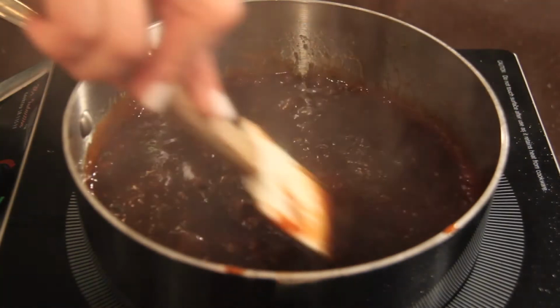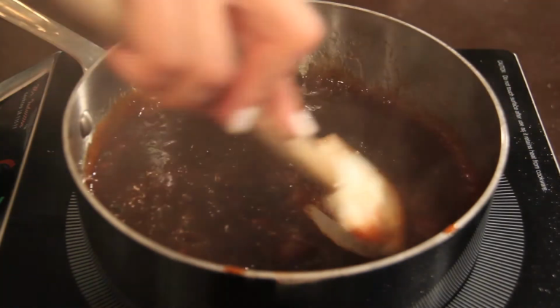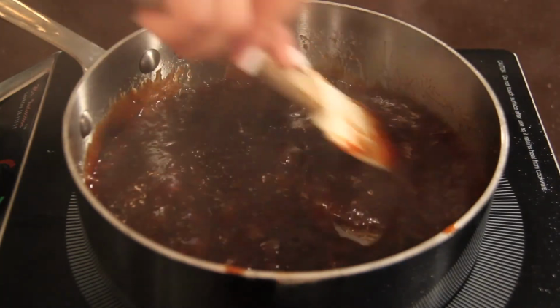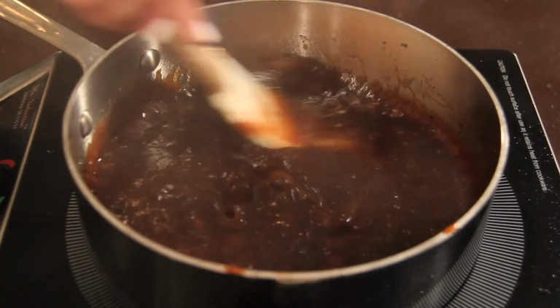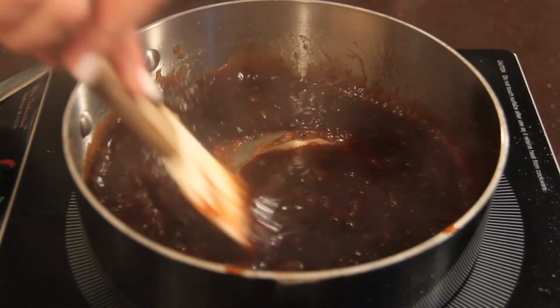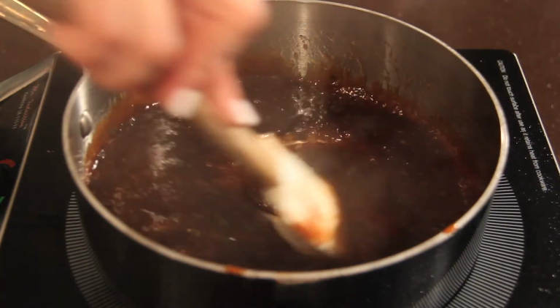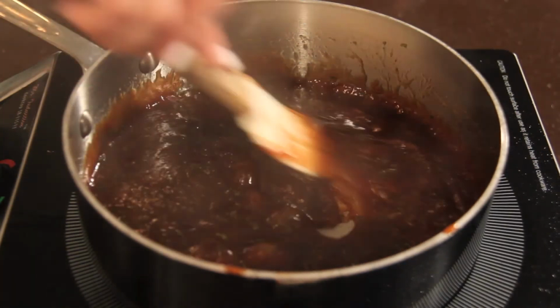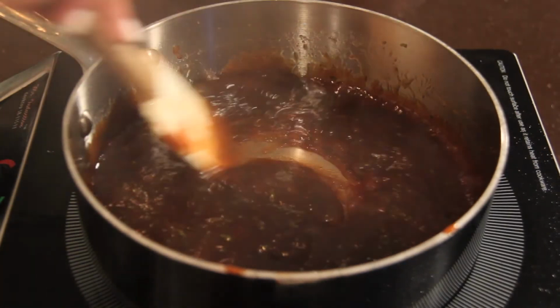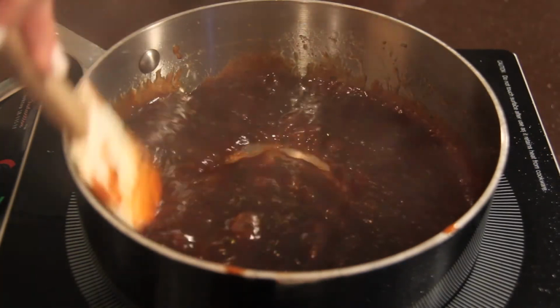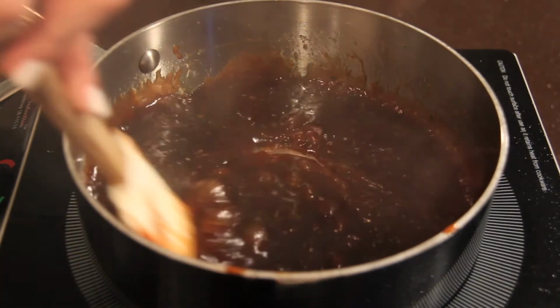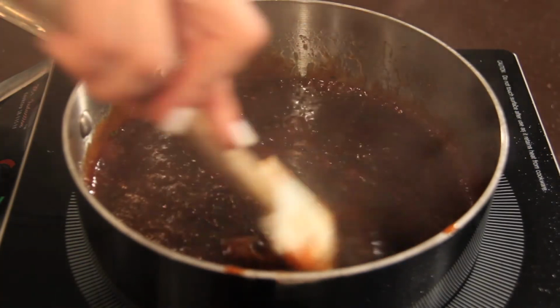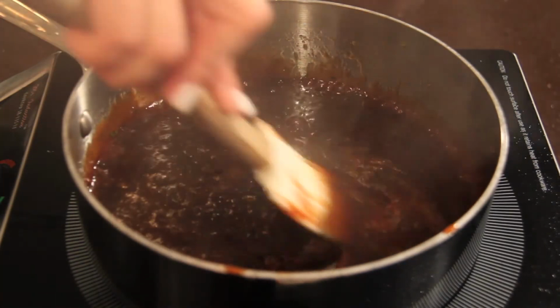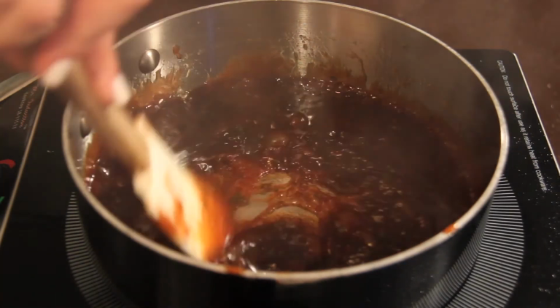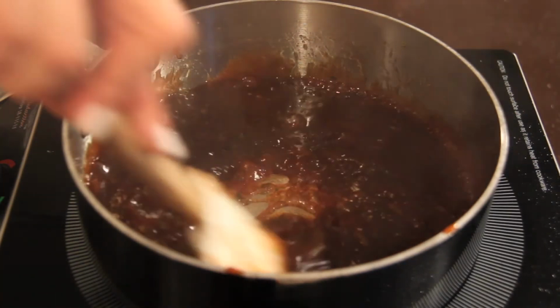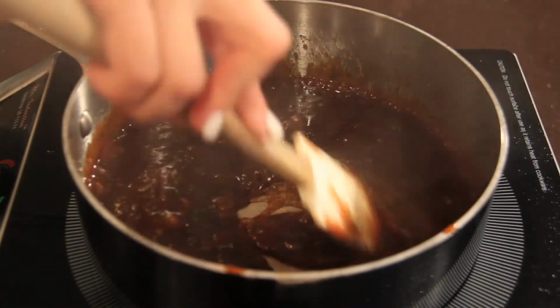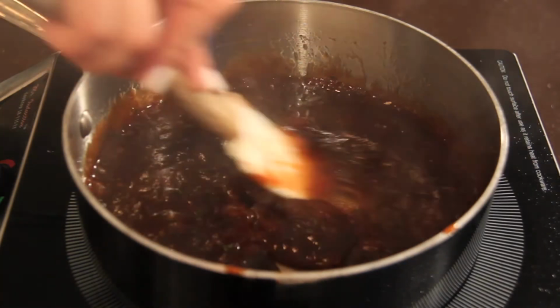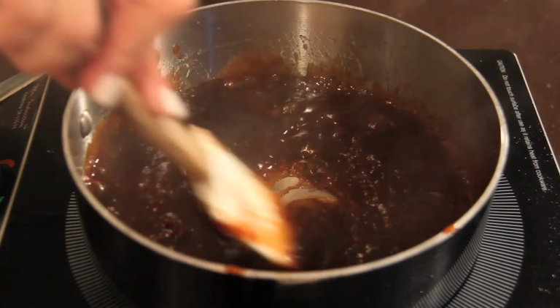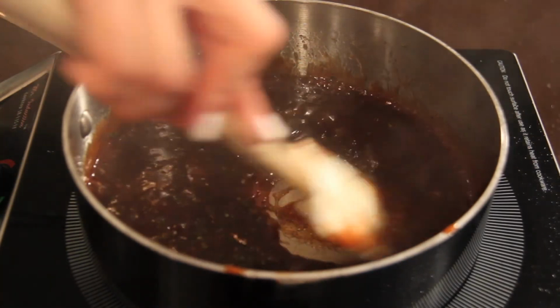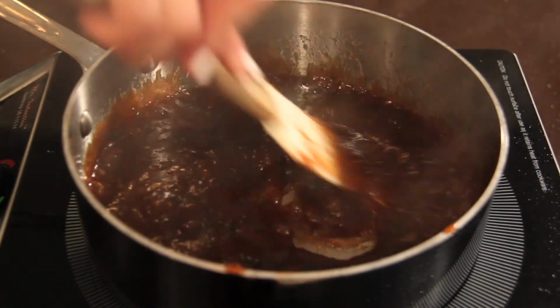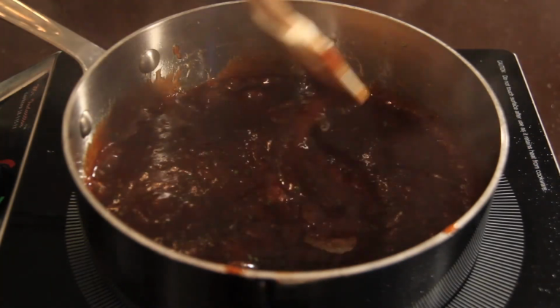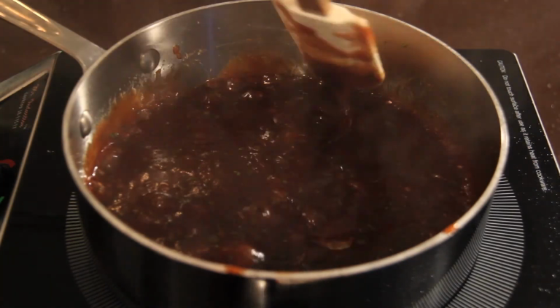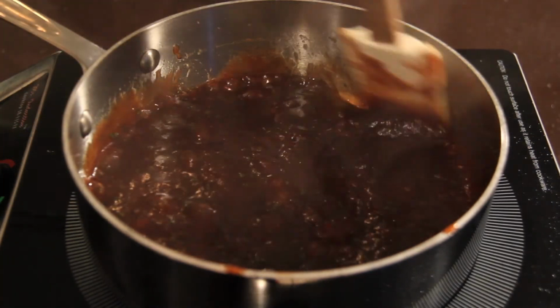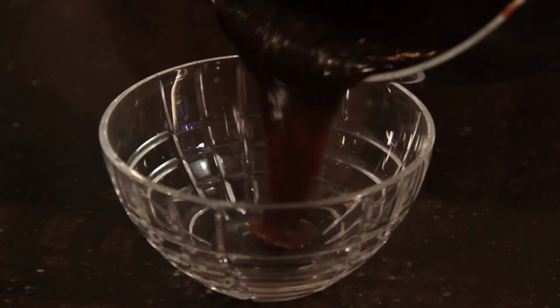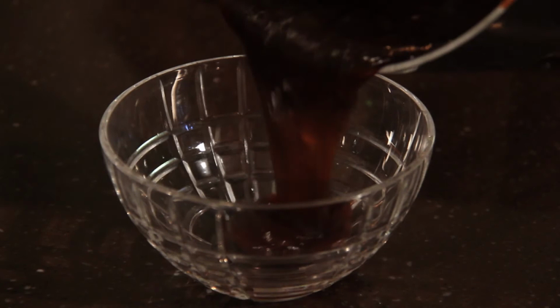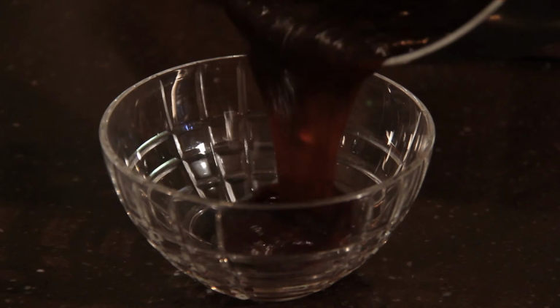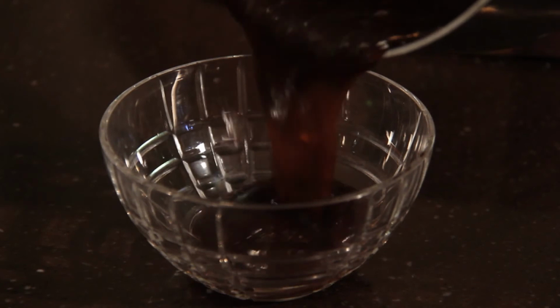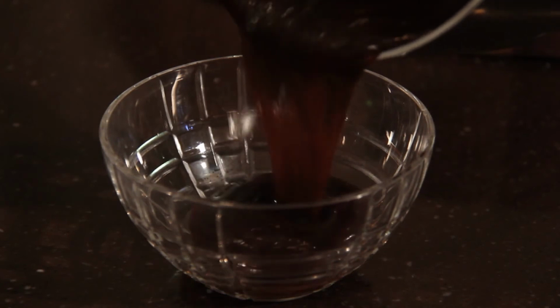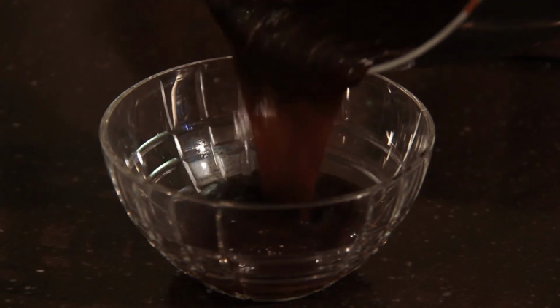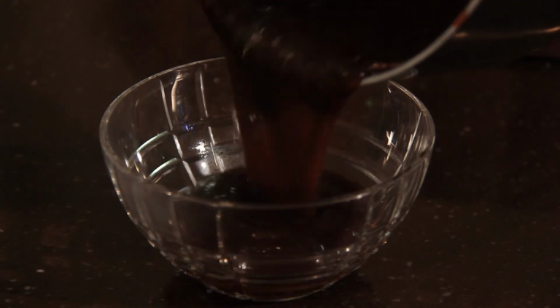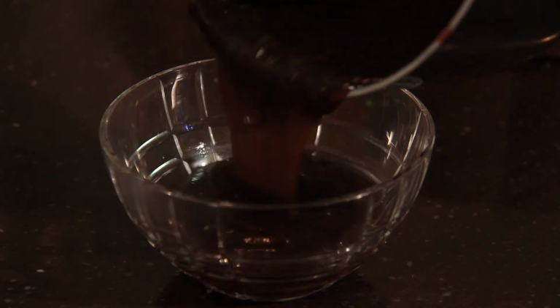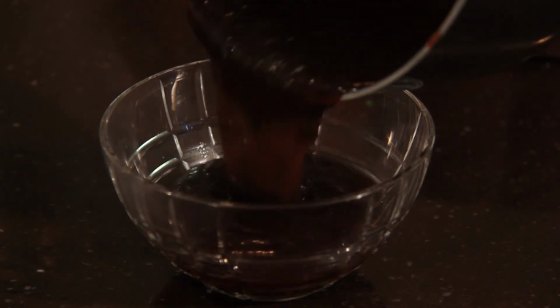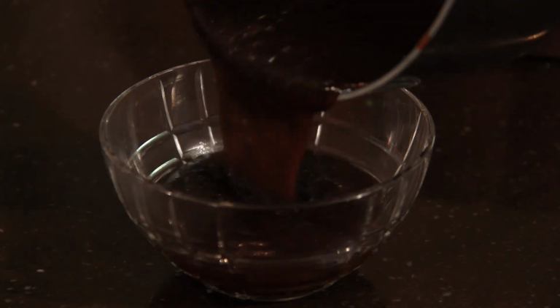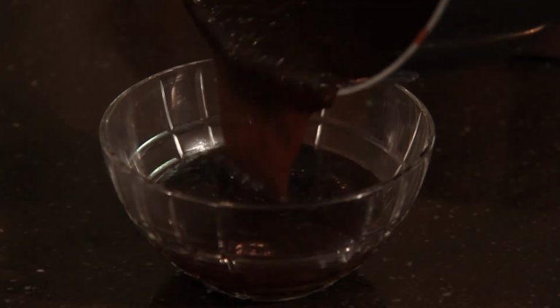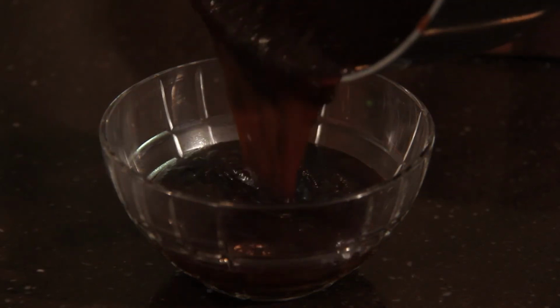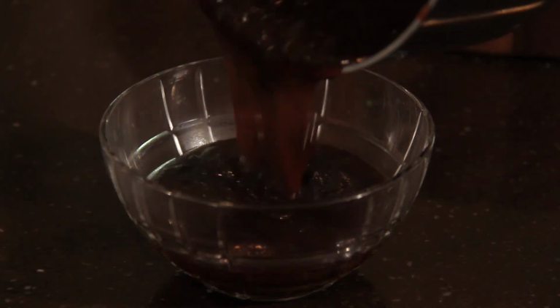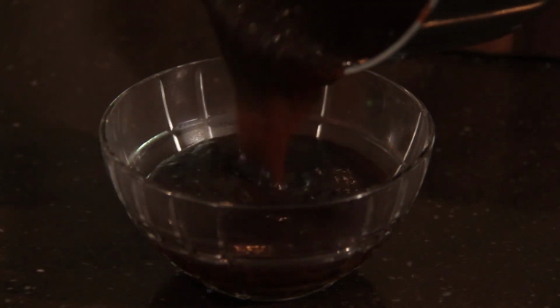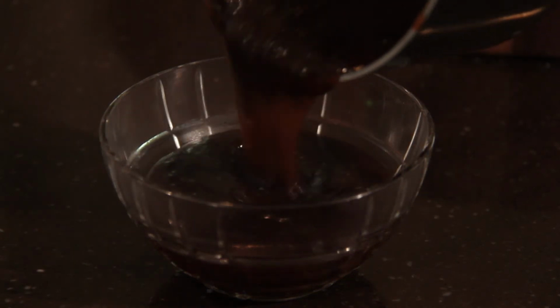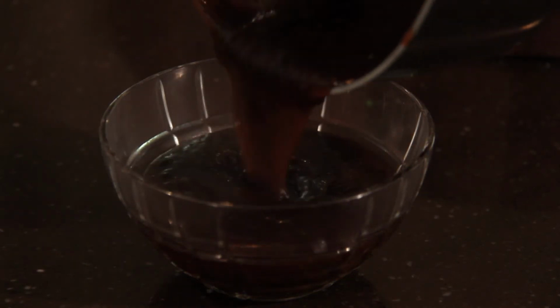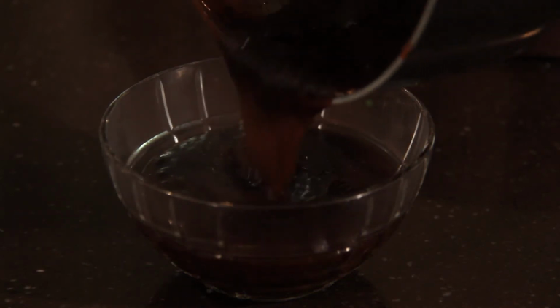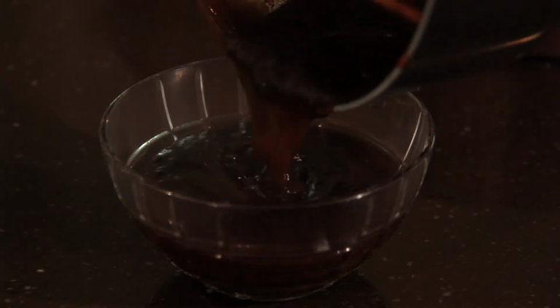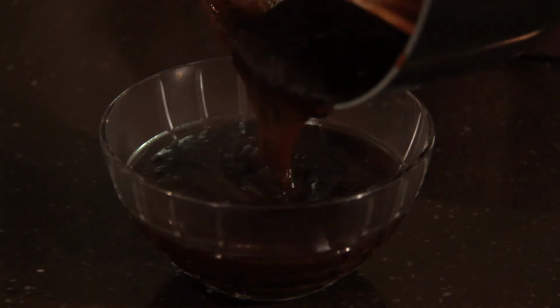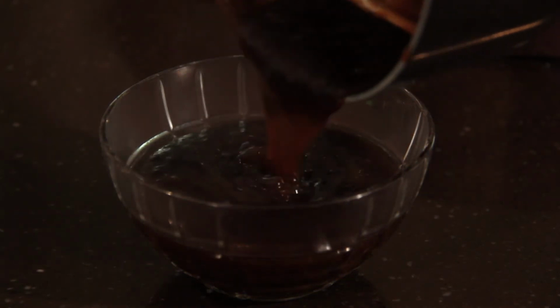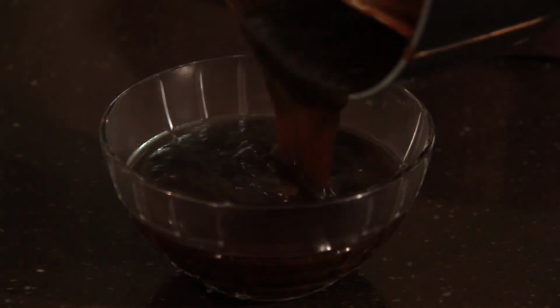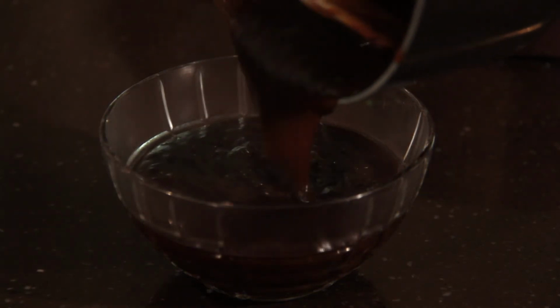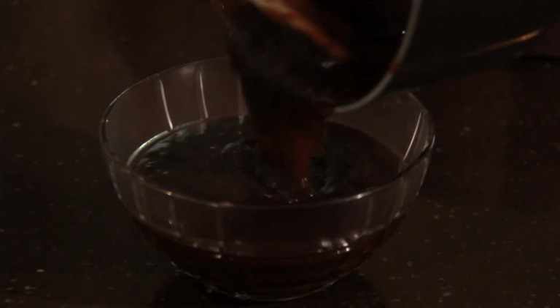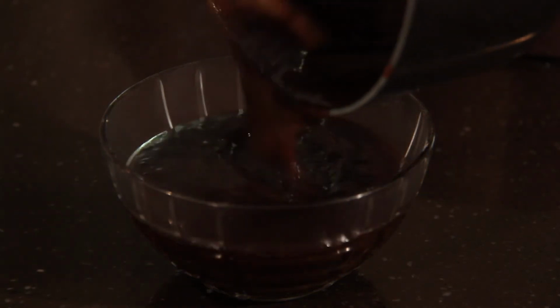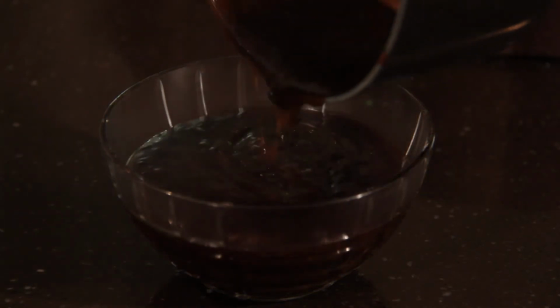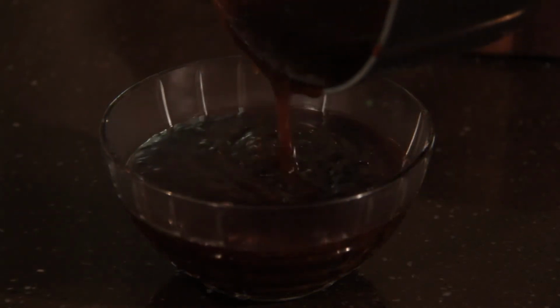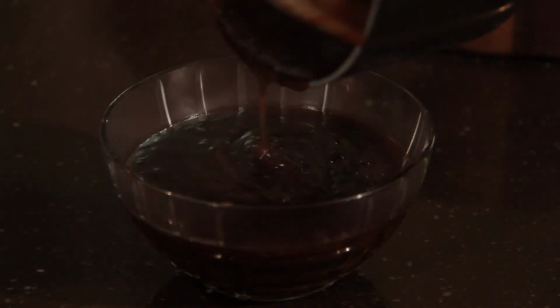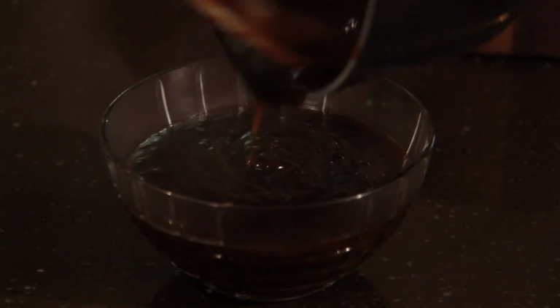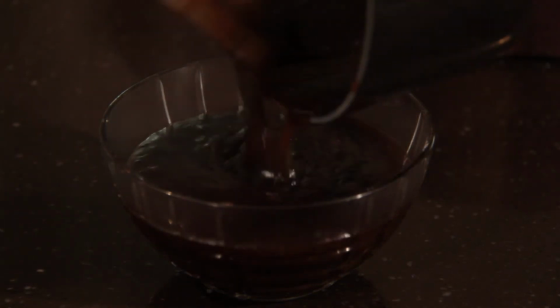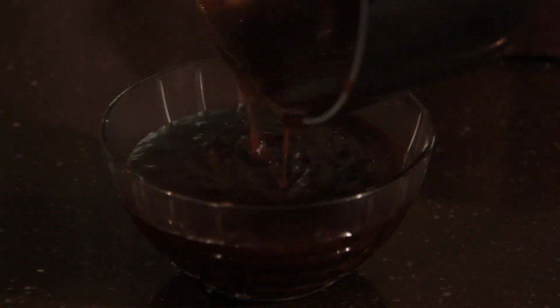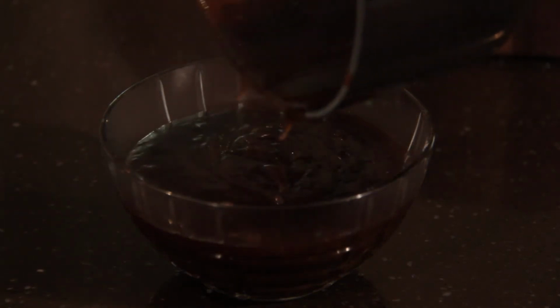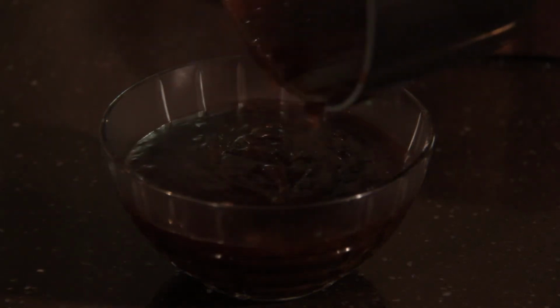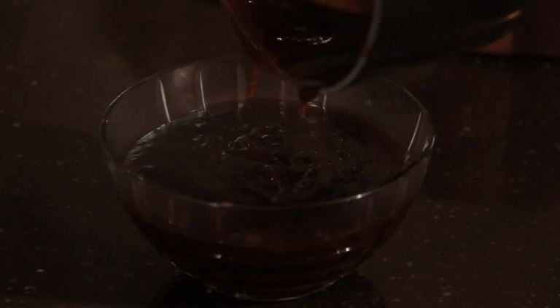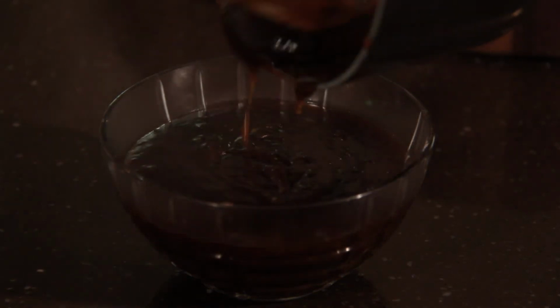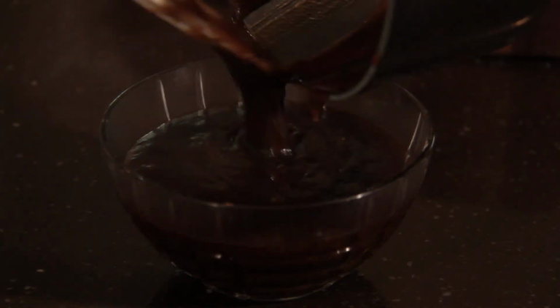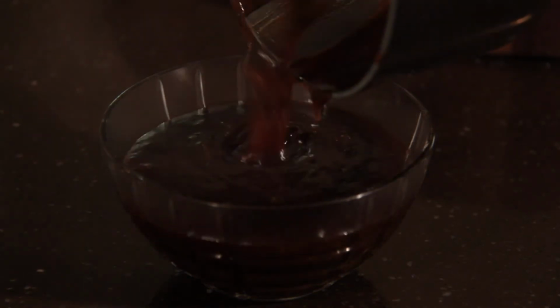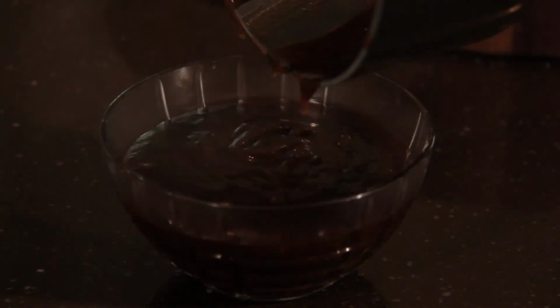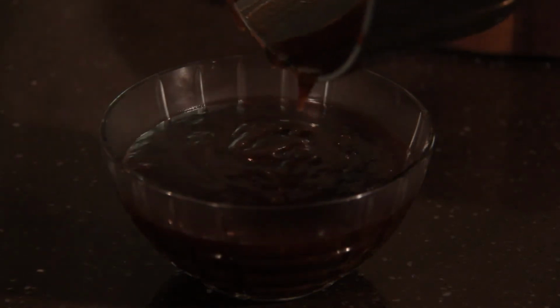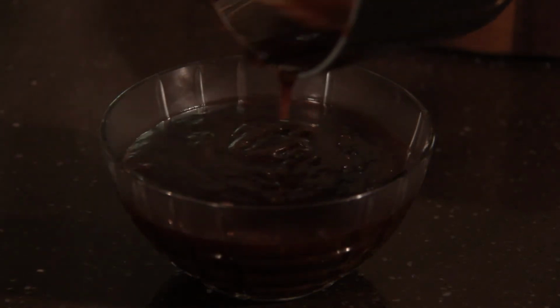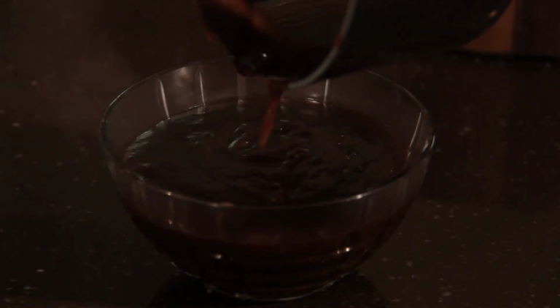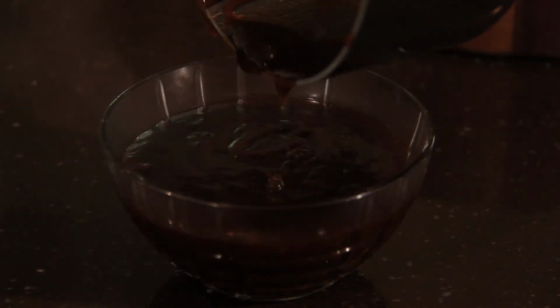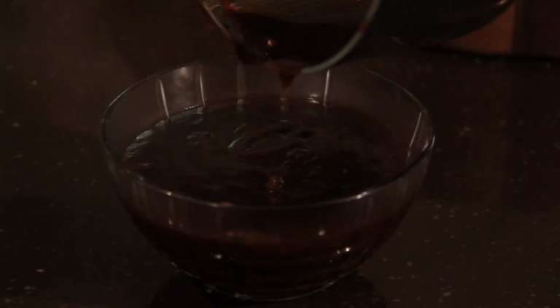Transfer the sauce to a bowl, cool completely, then refrigerate overnight for the best flavor.